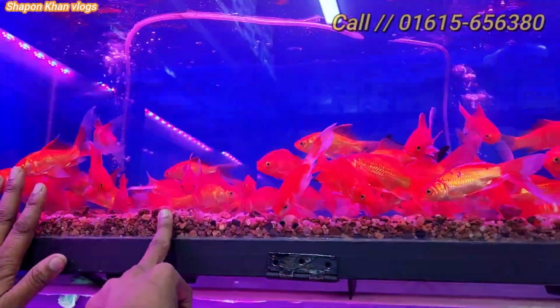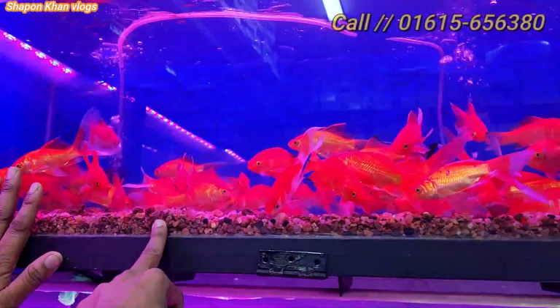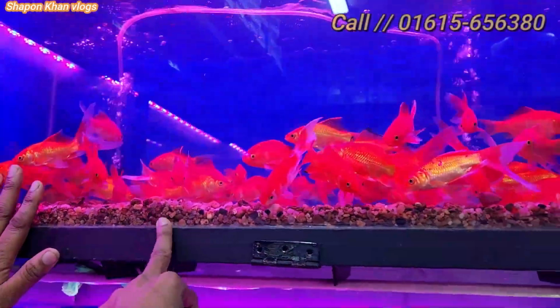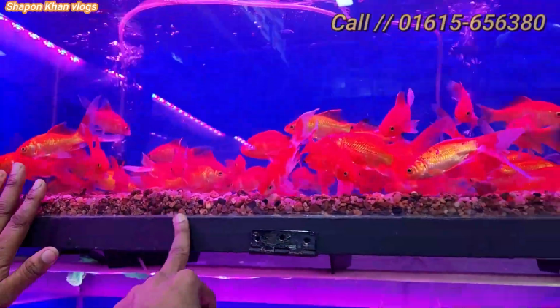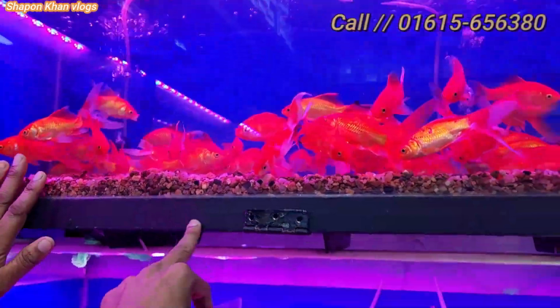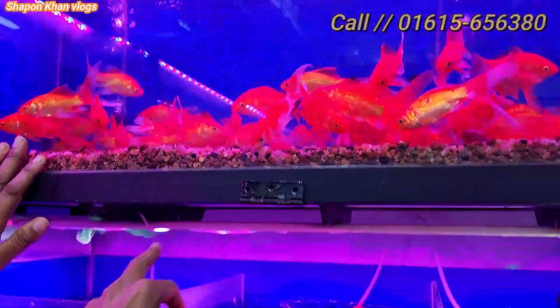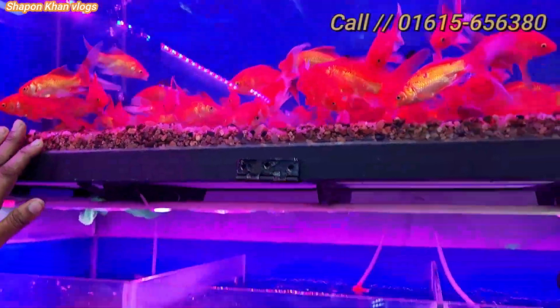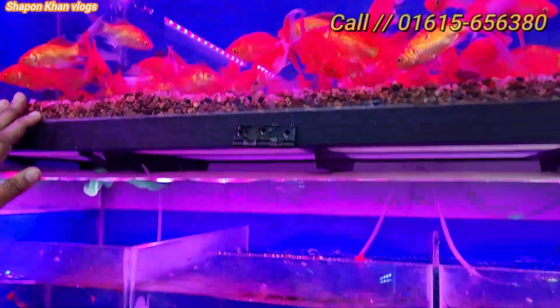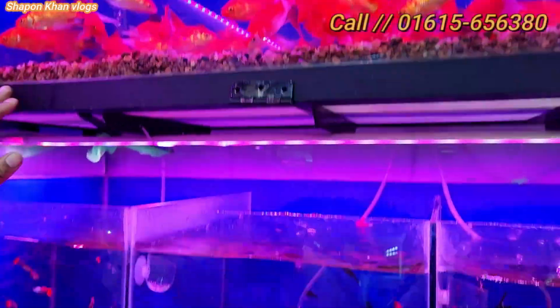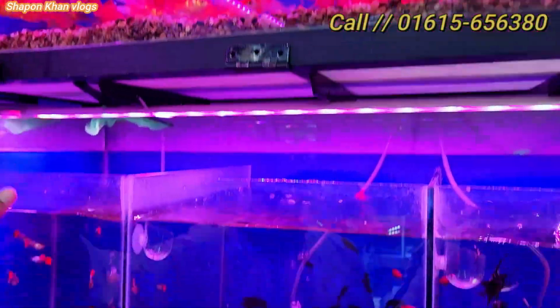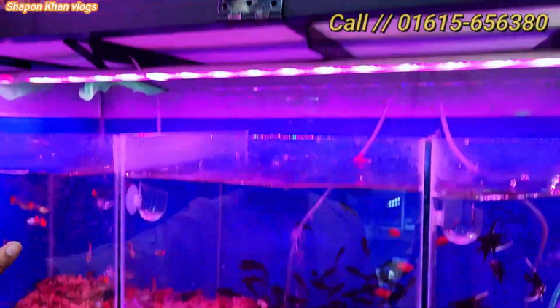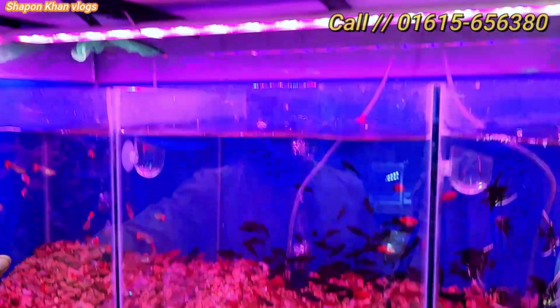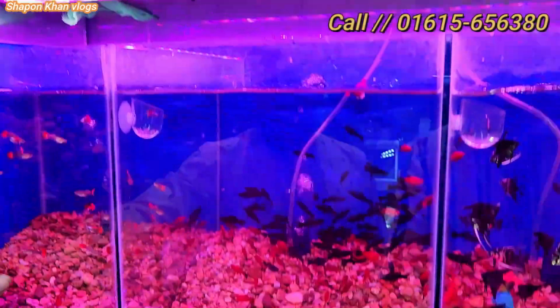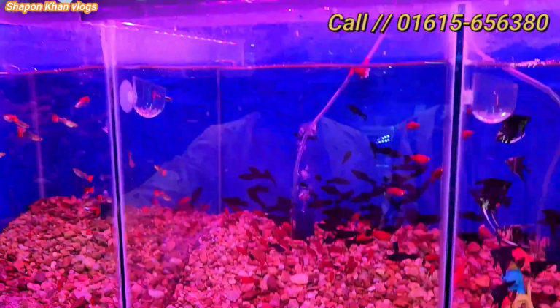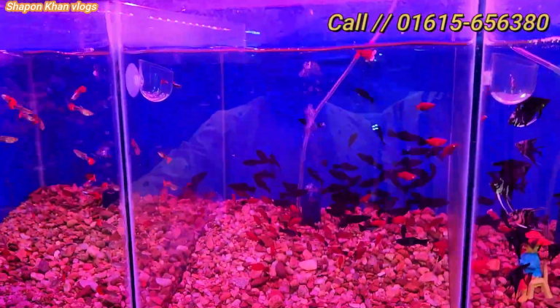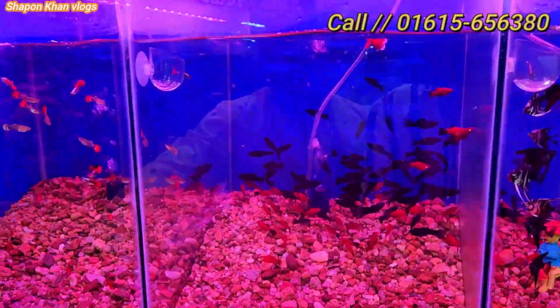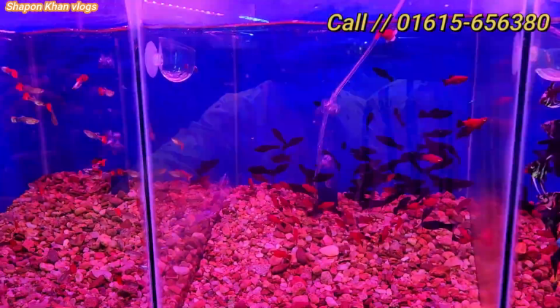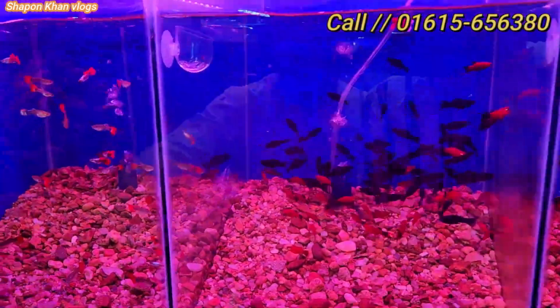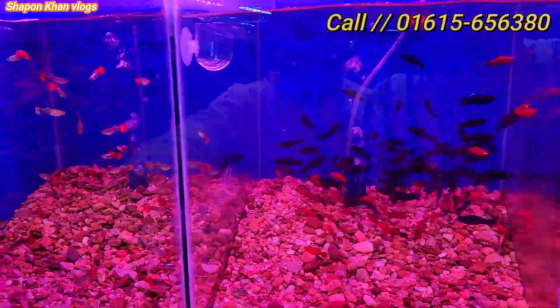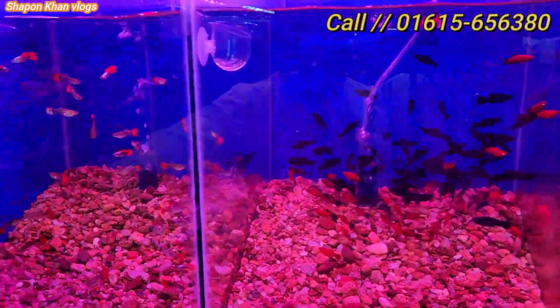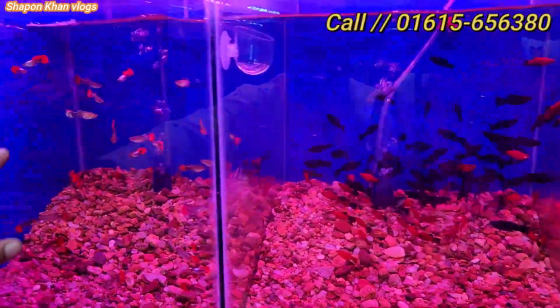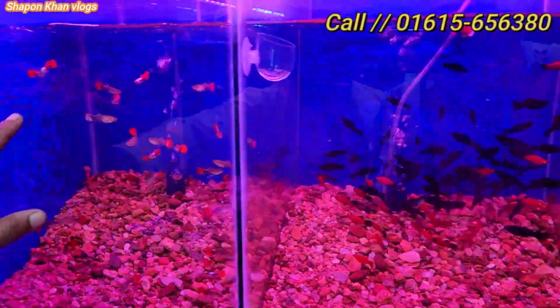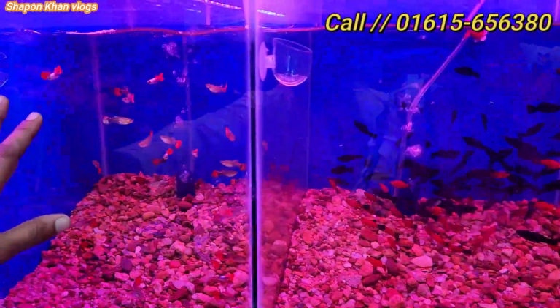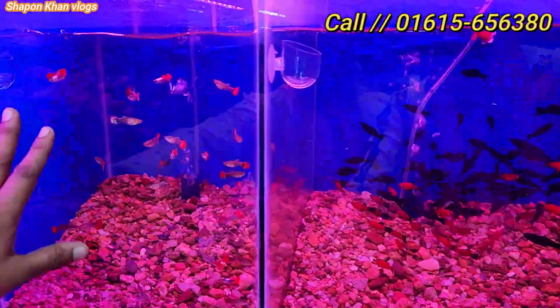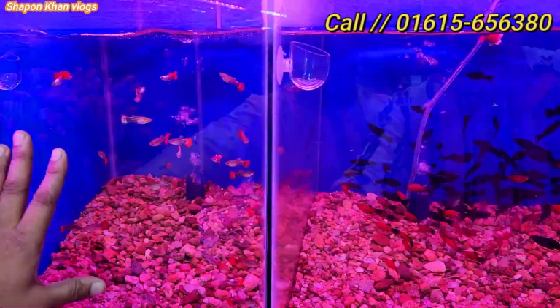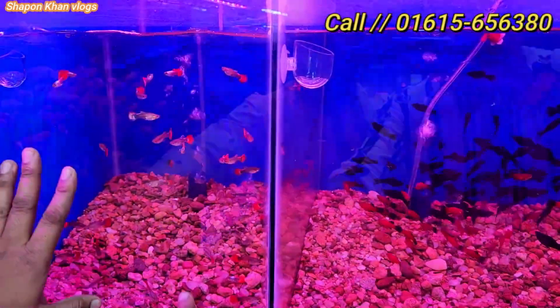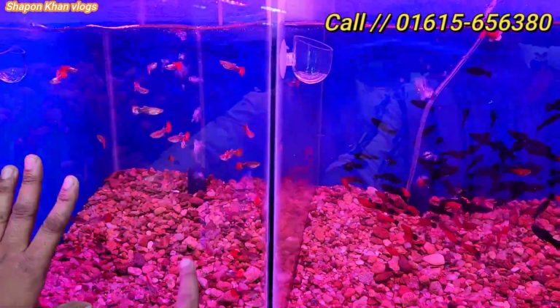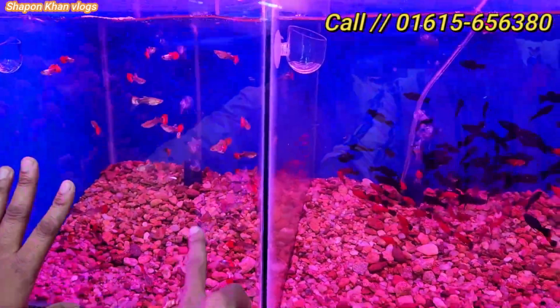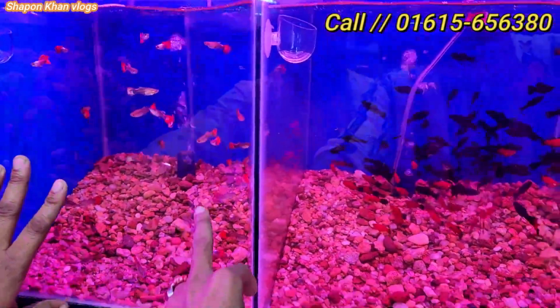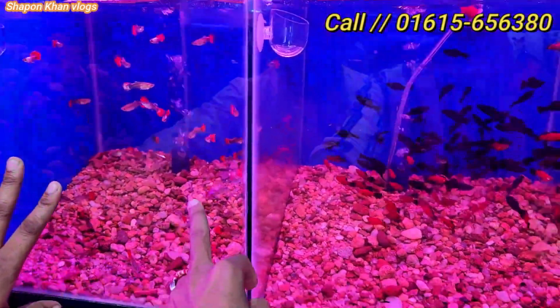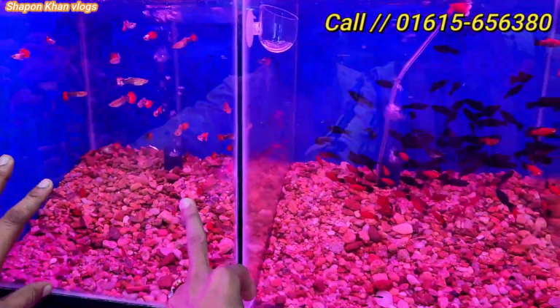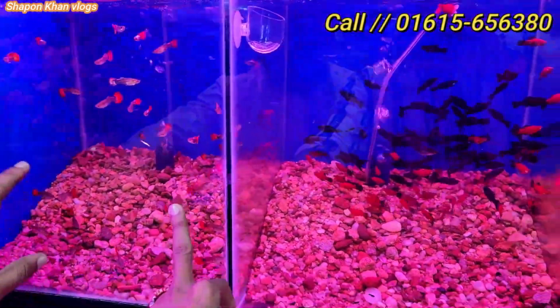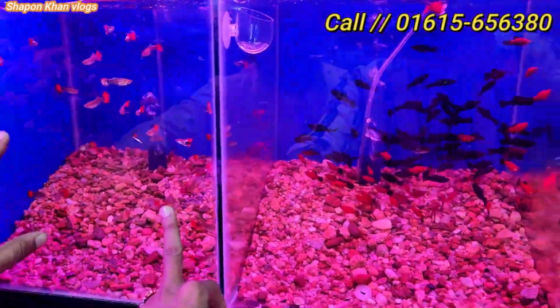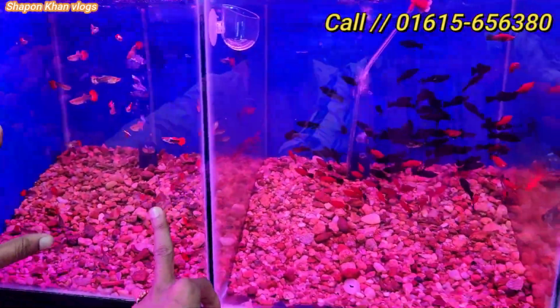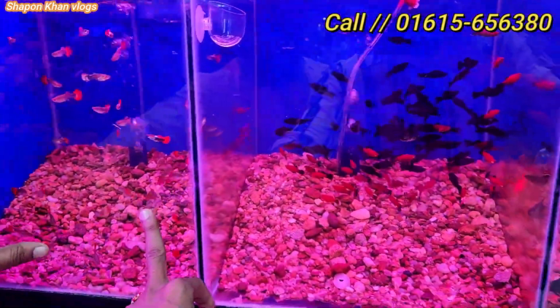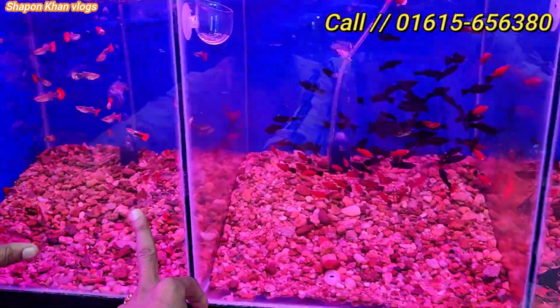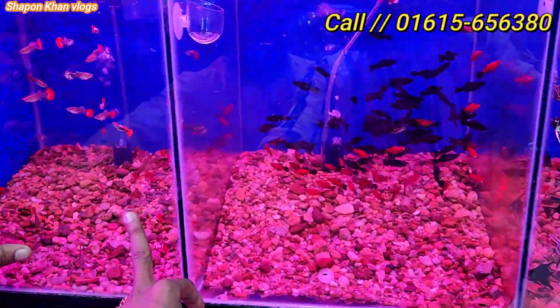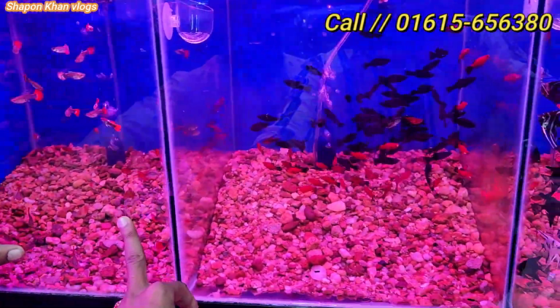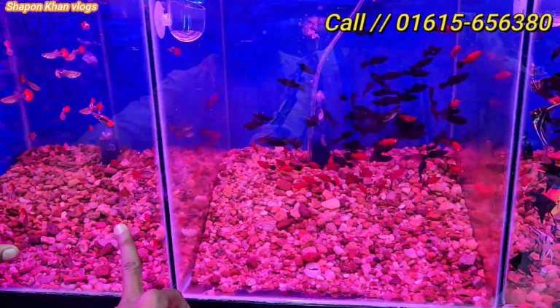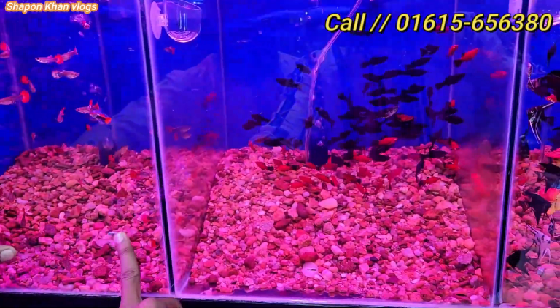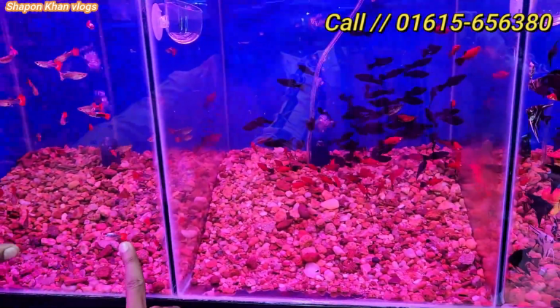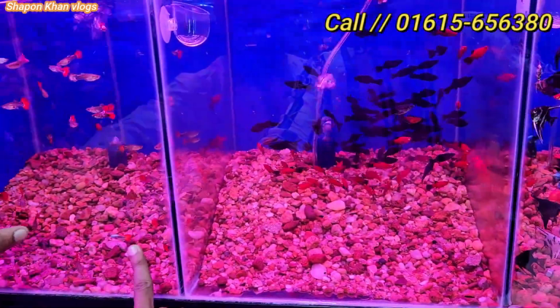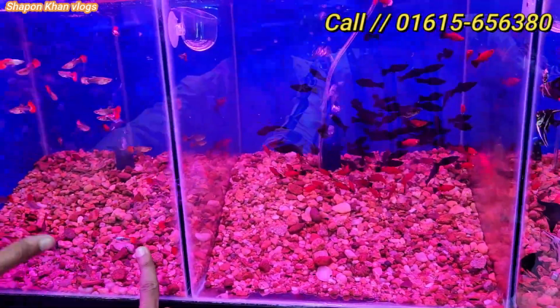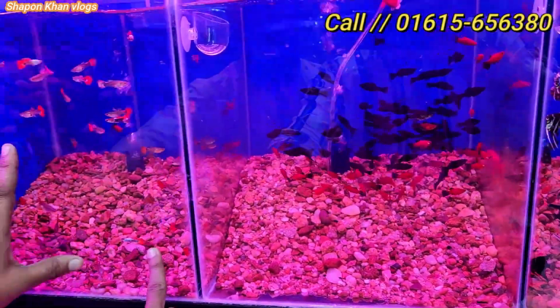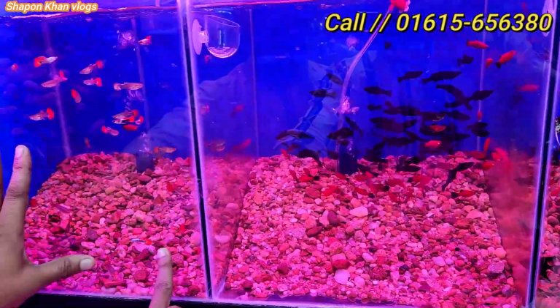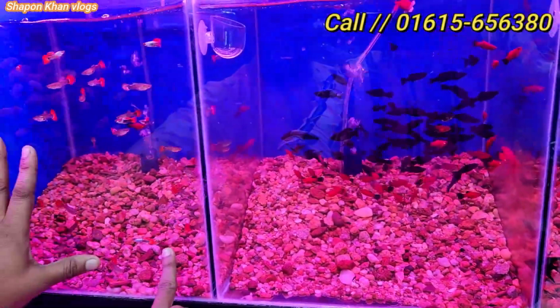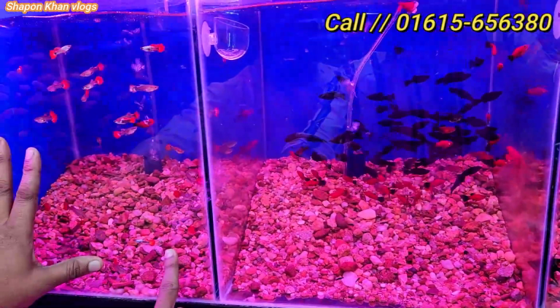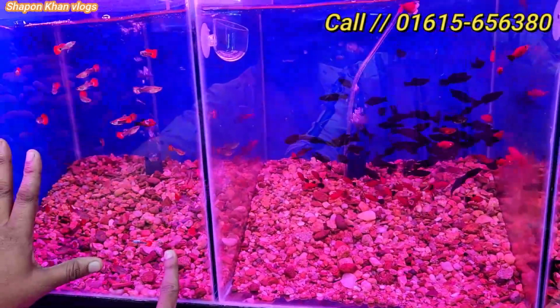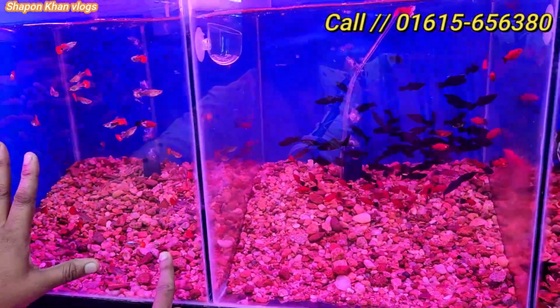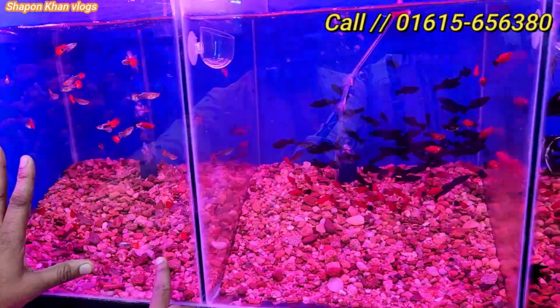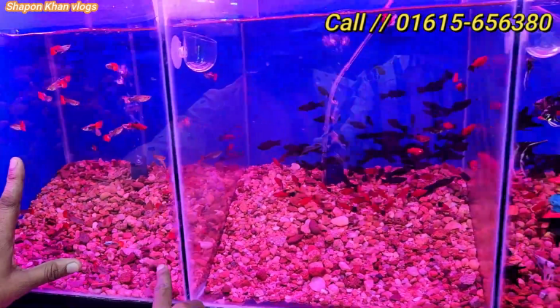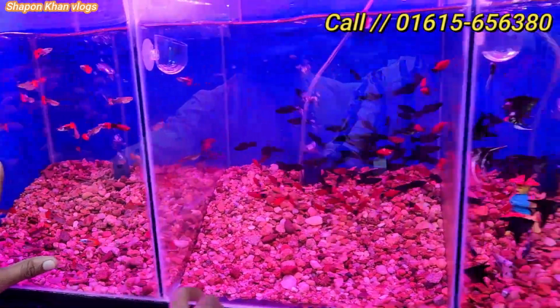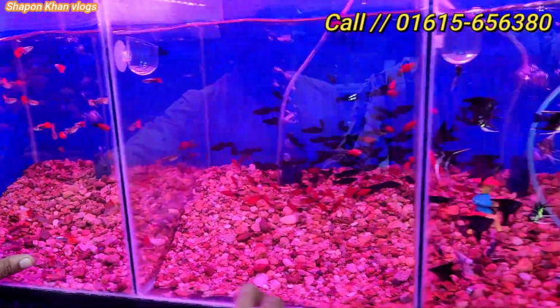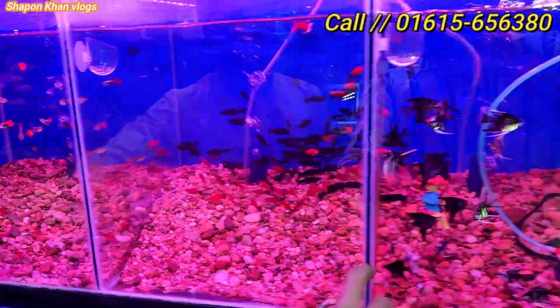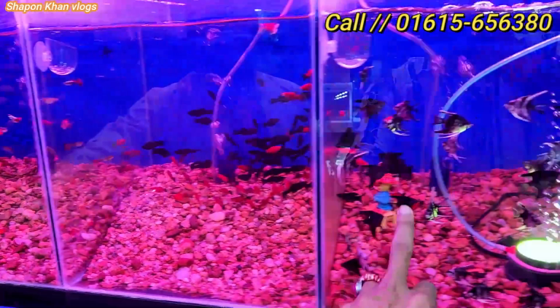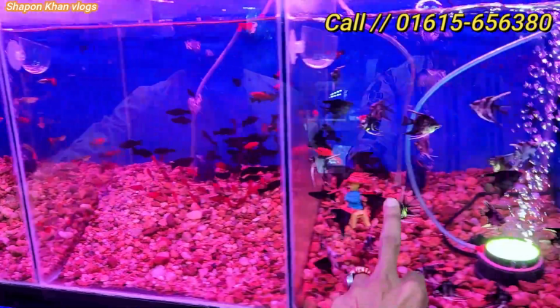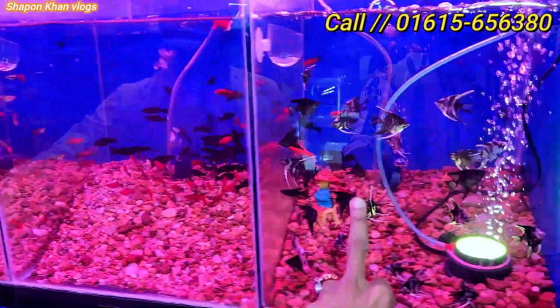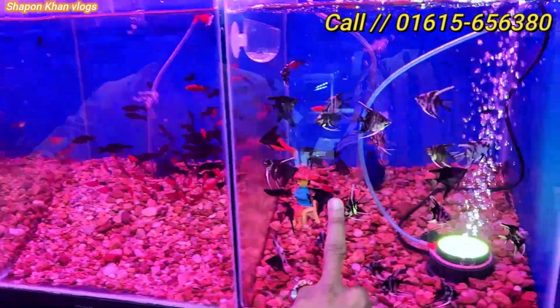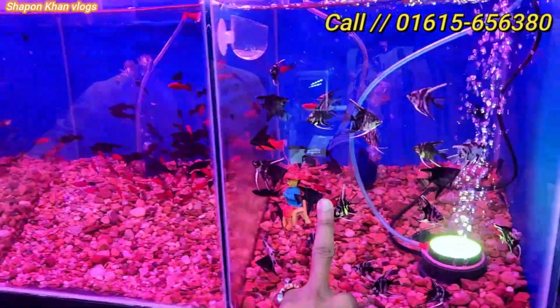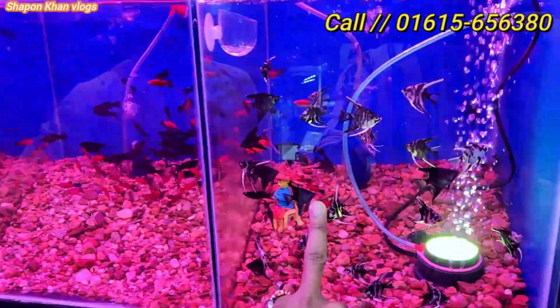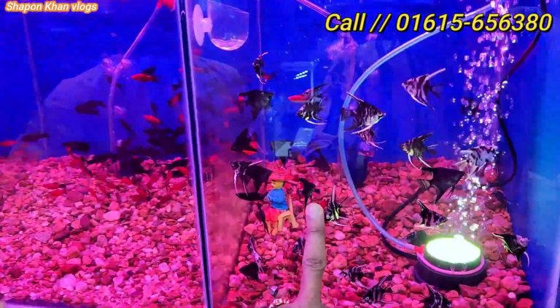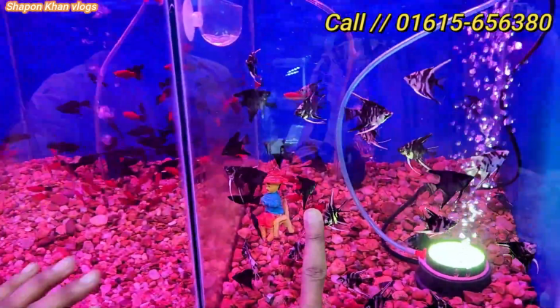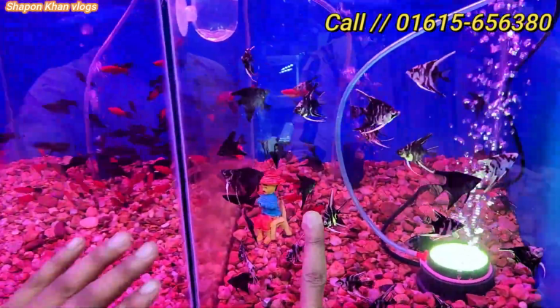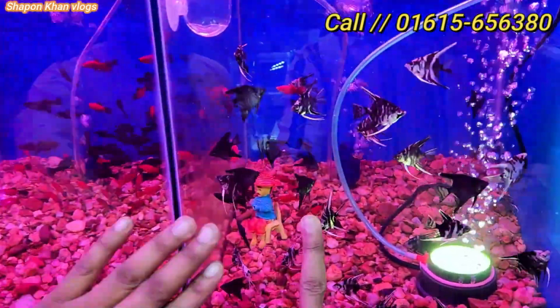This is a bi-red Thai lander. This is a red-tailed guppy. This is a 120 fish. This is an angel fish.